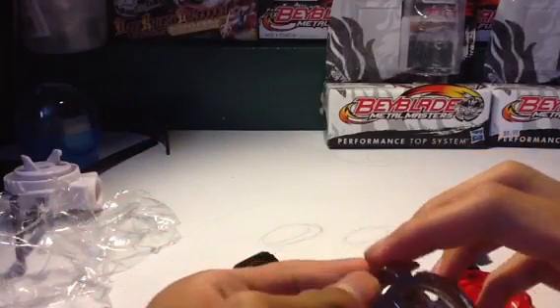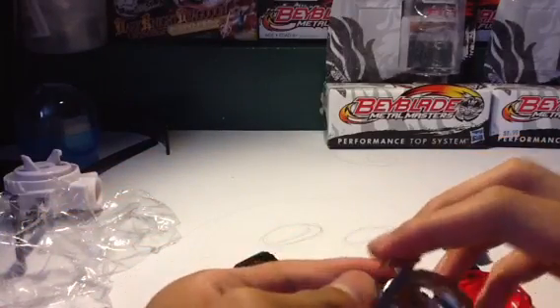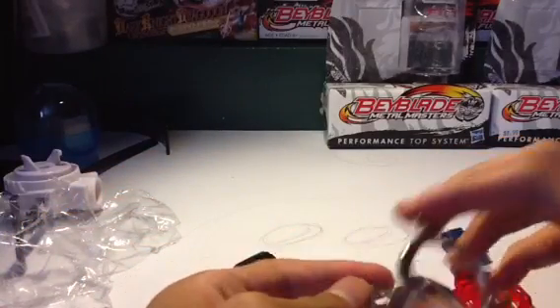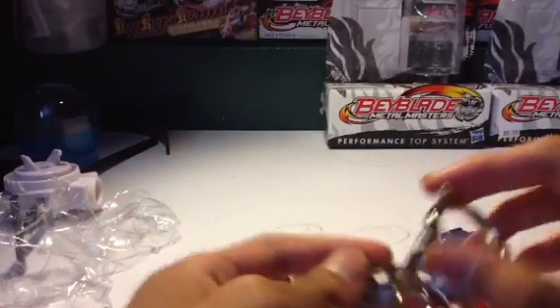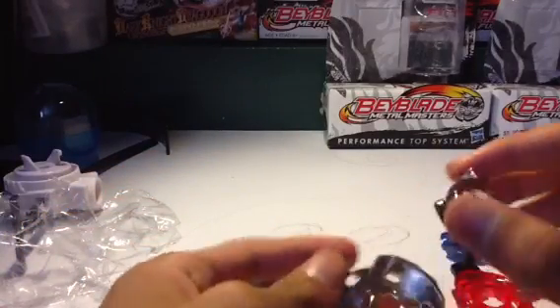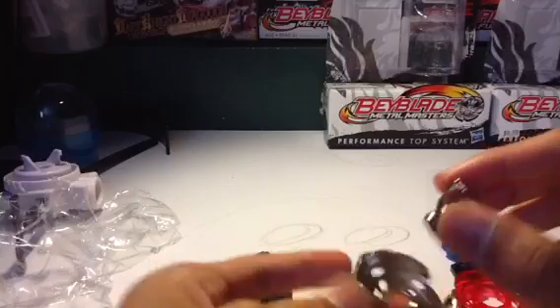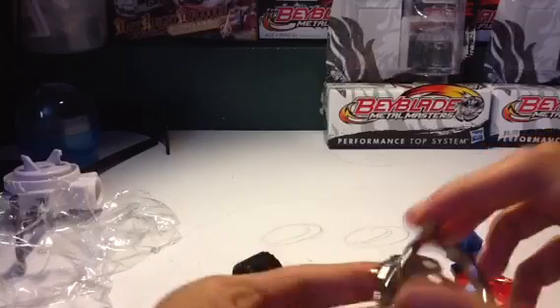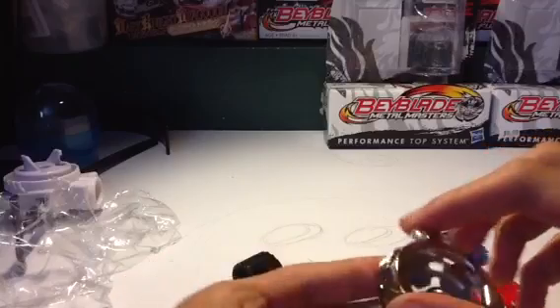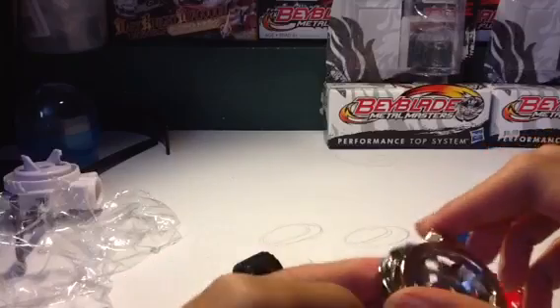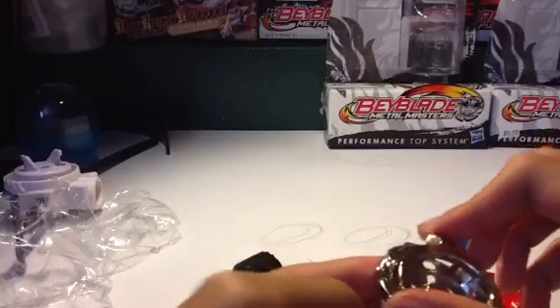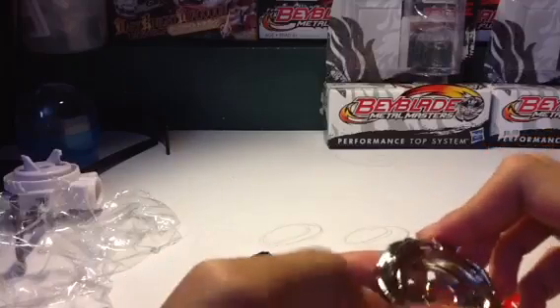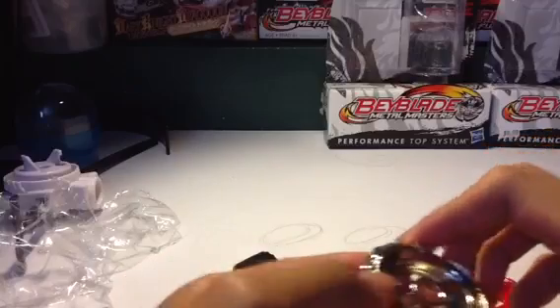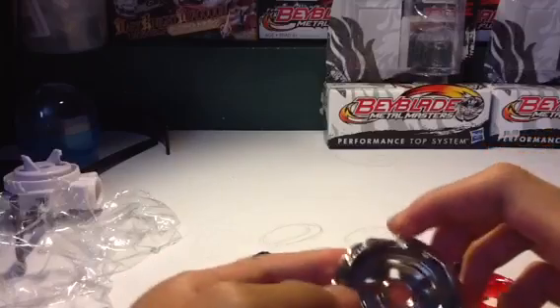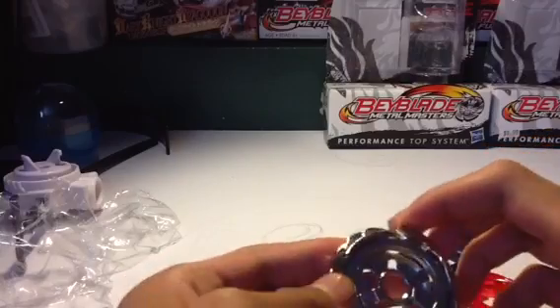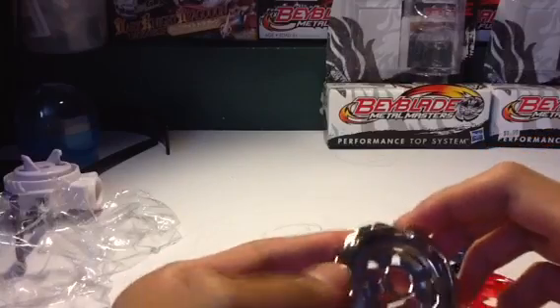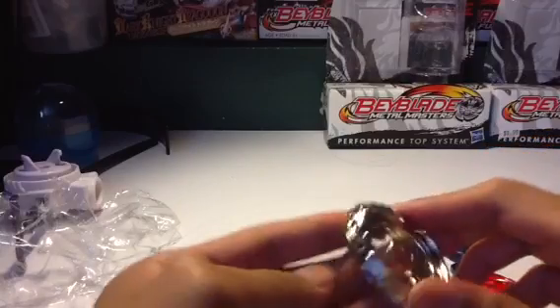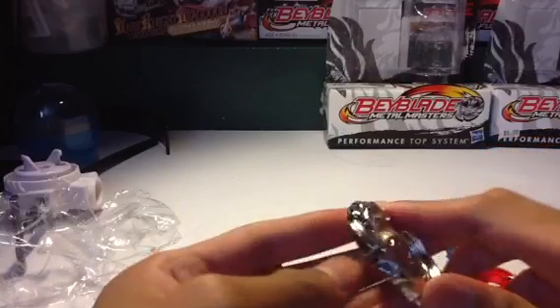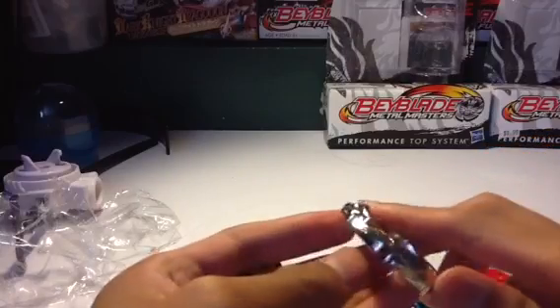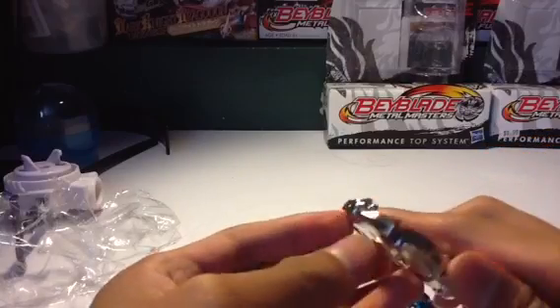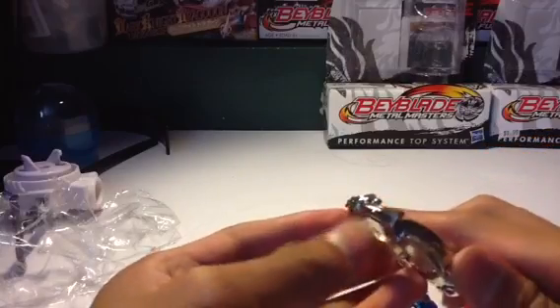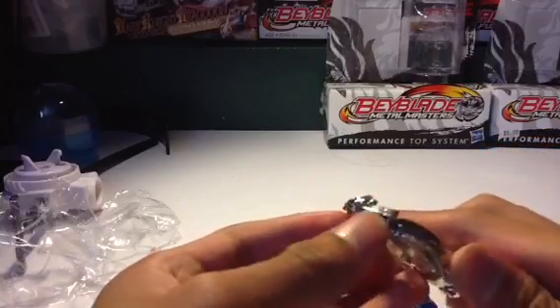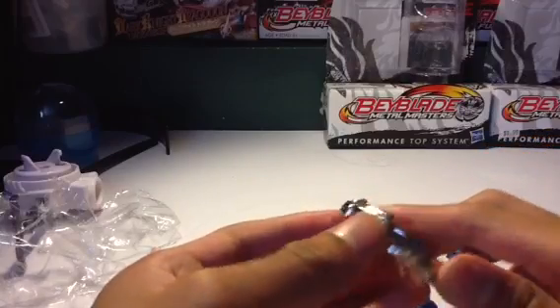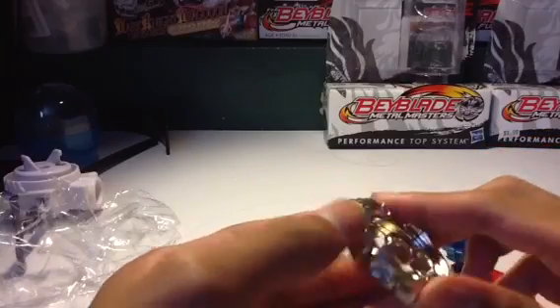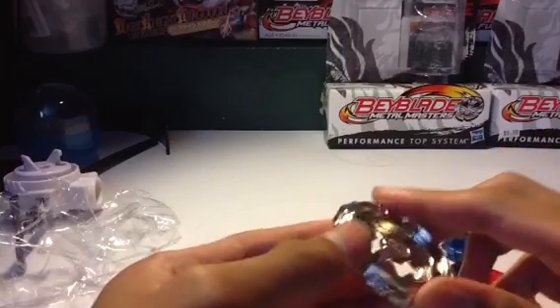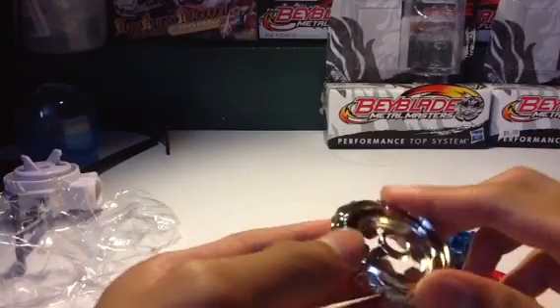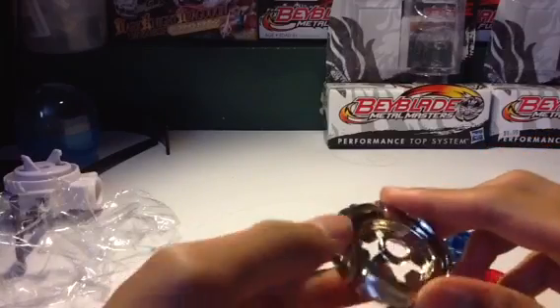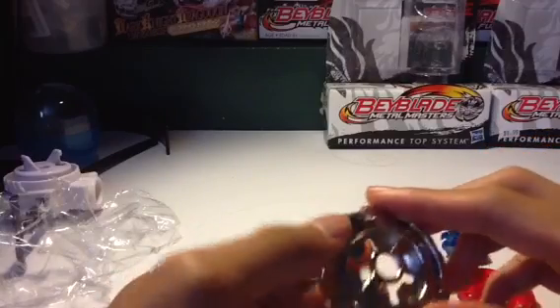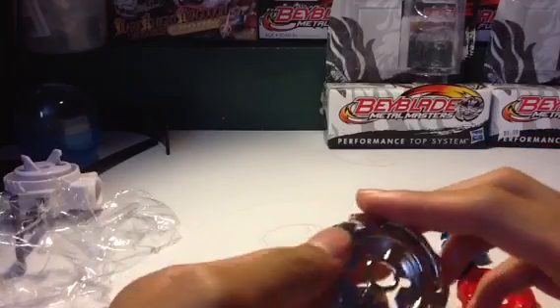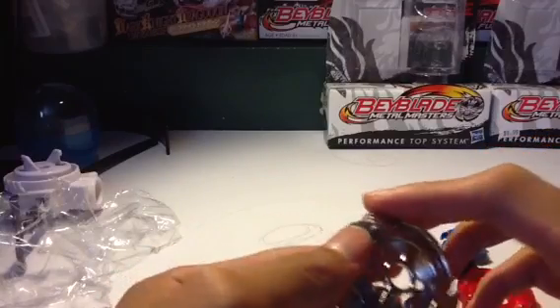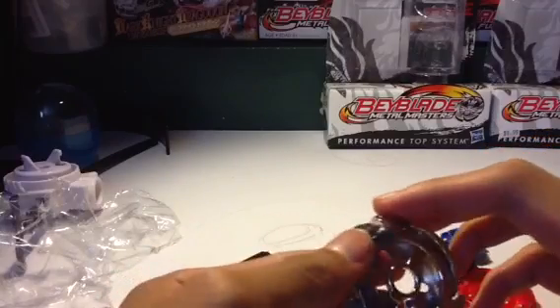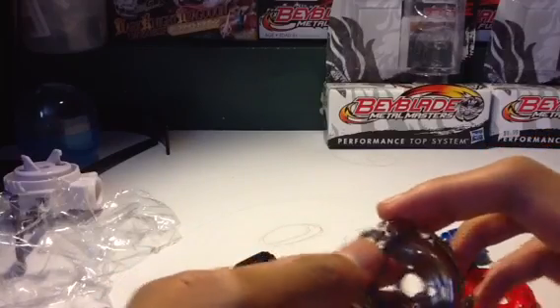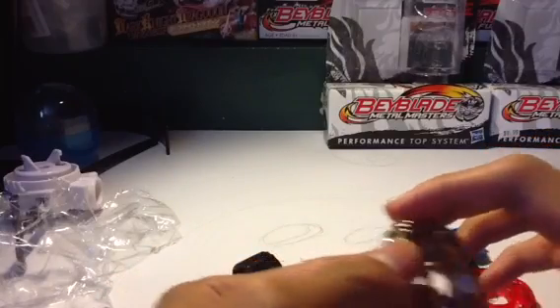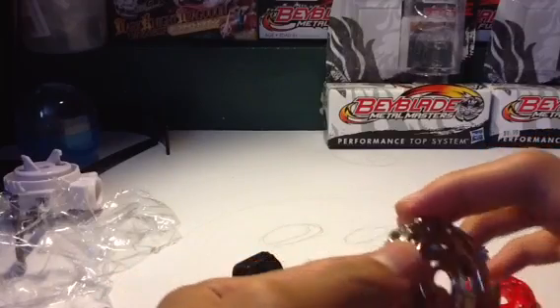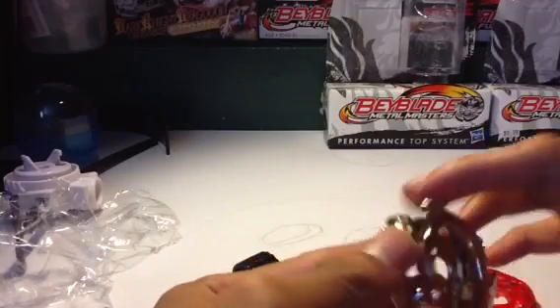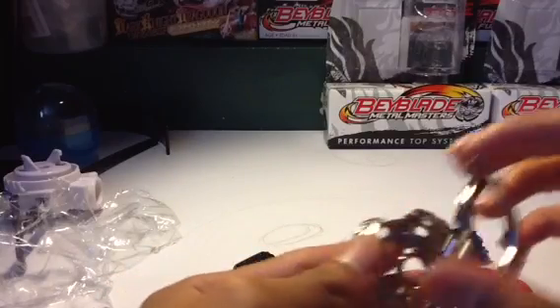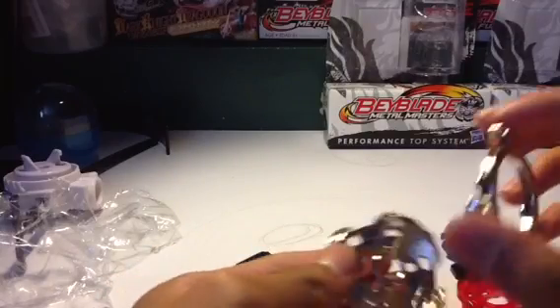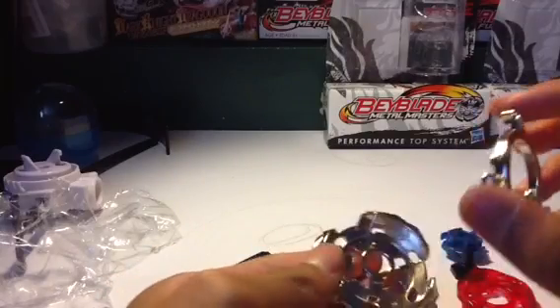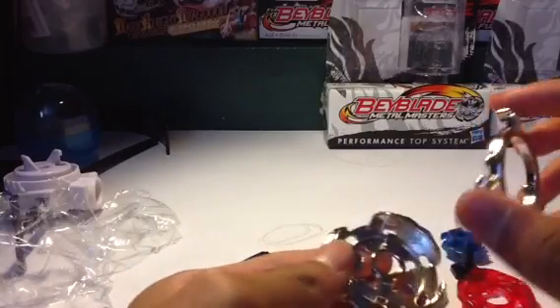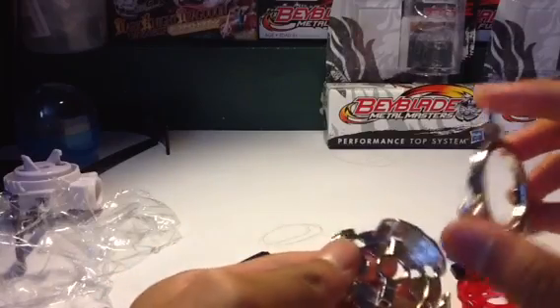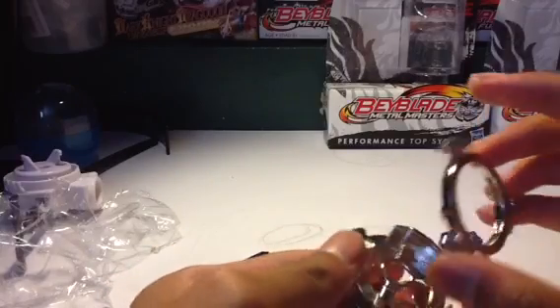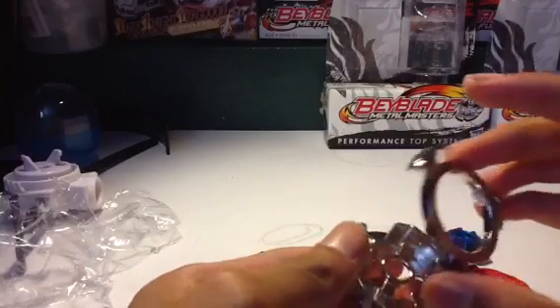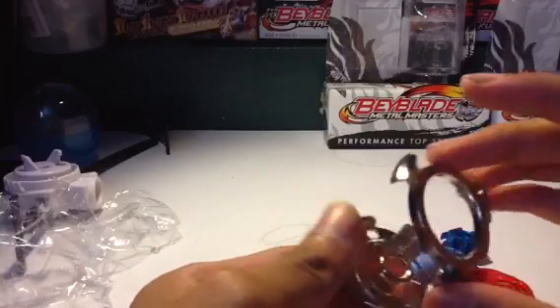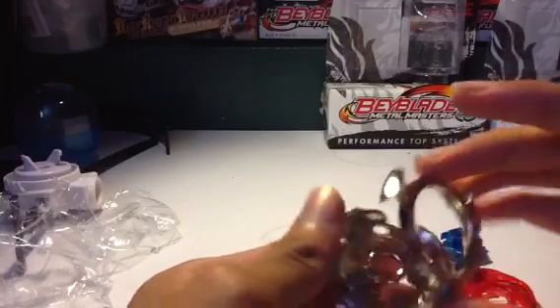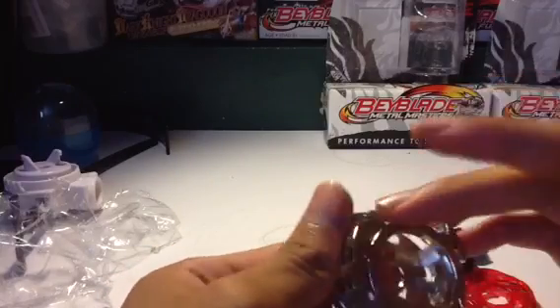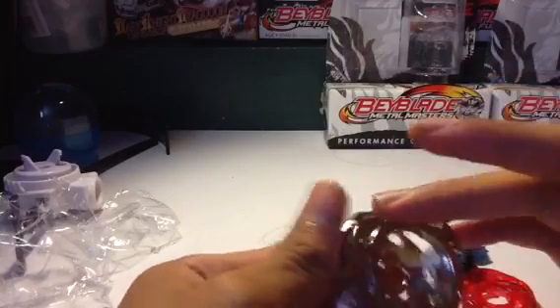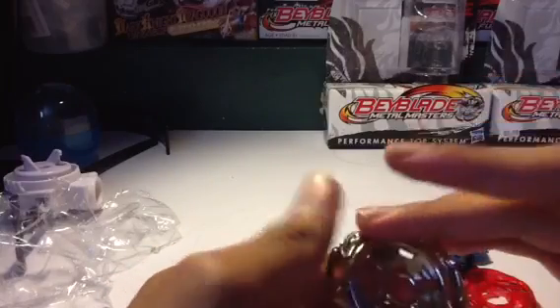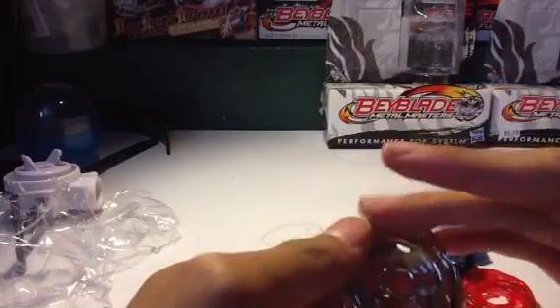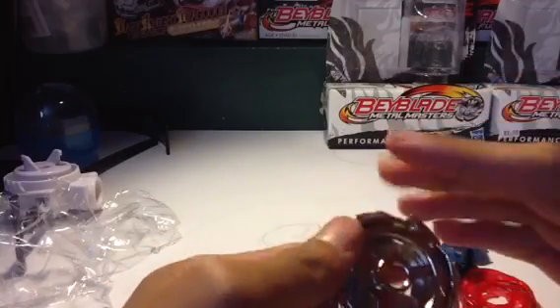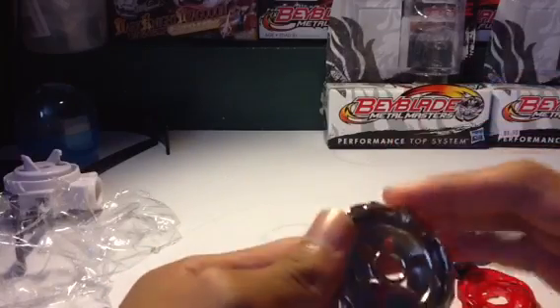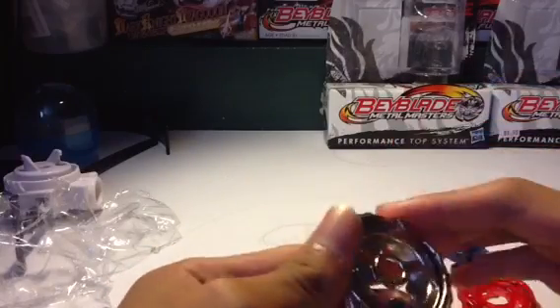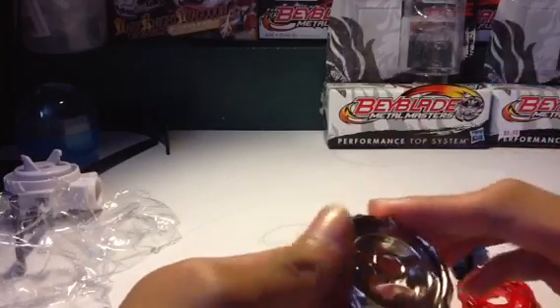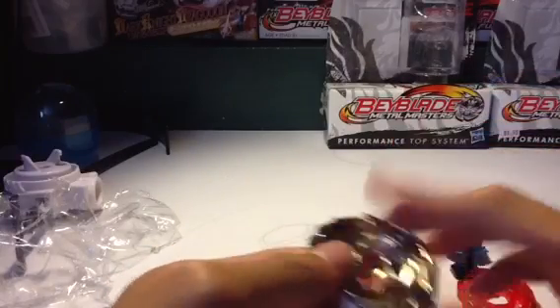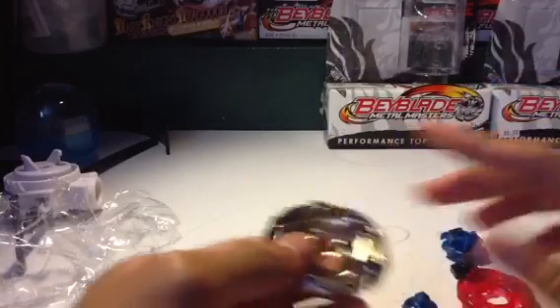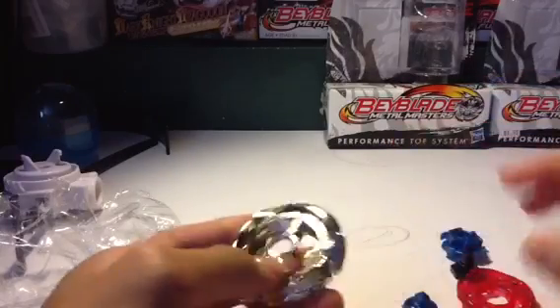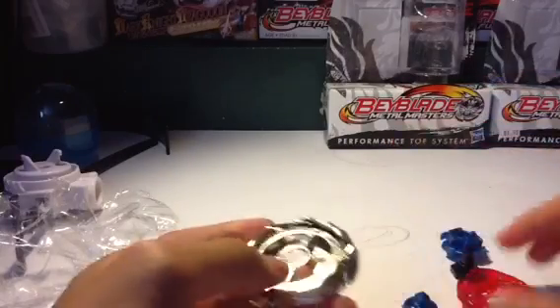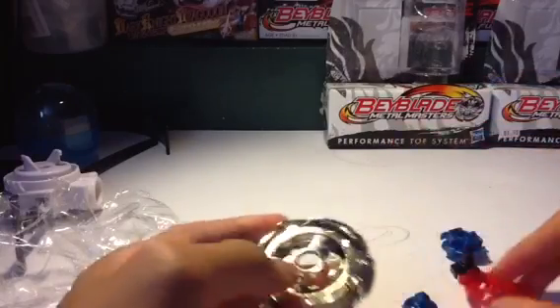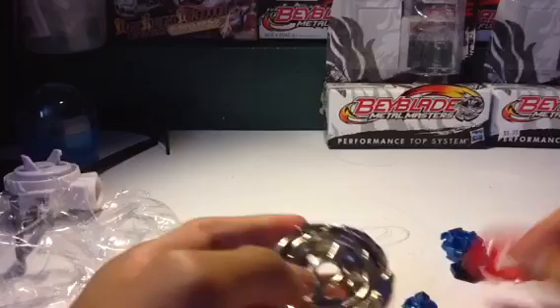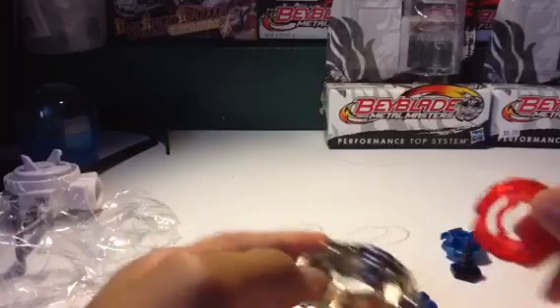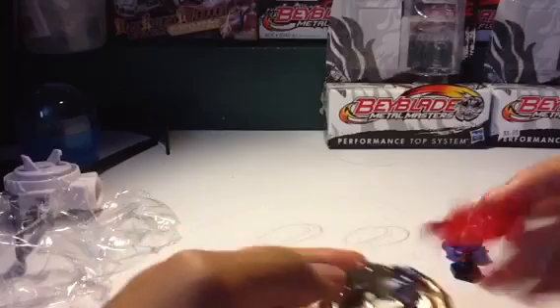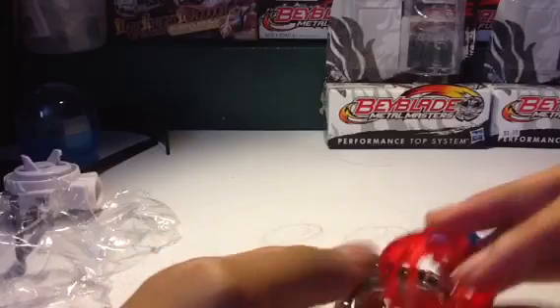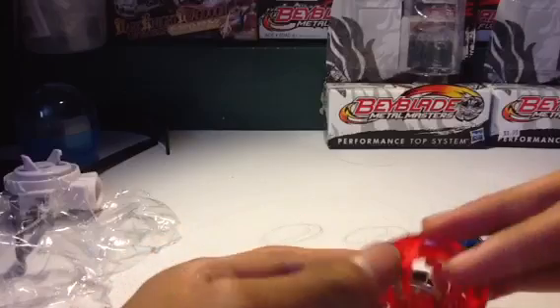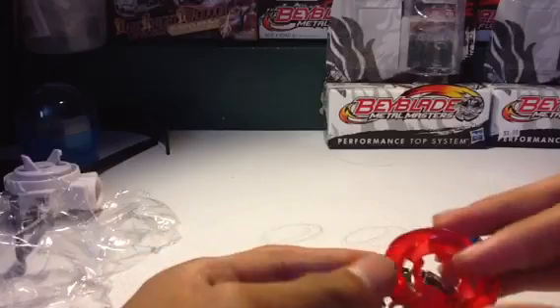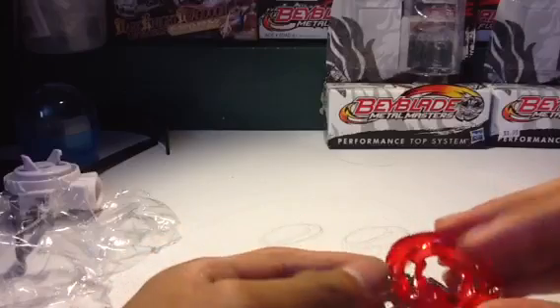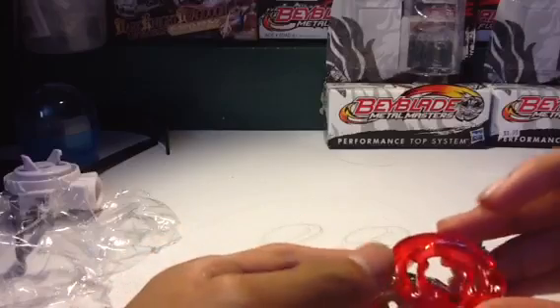It's like a Smash style, or I don't know. But yeah, let's put it all together.